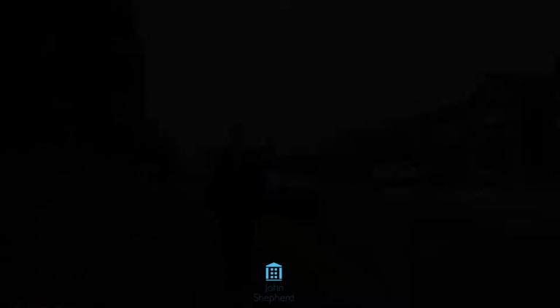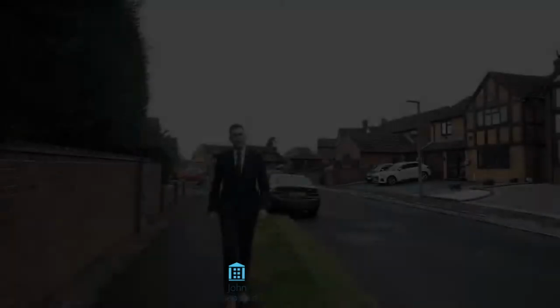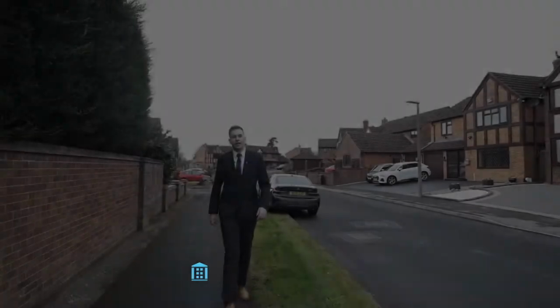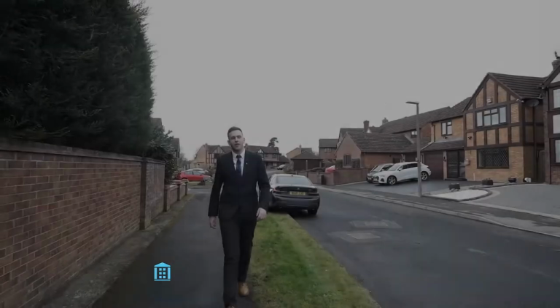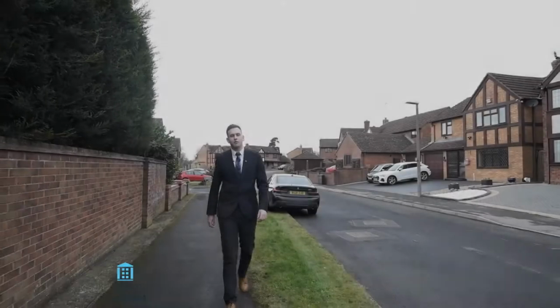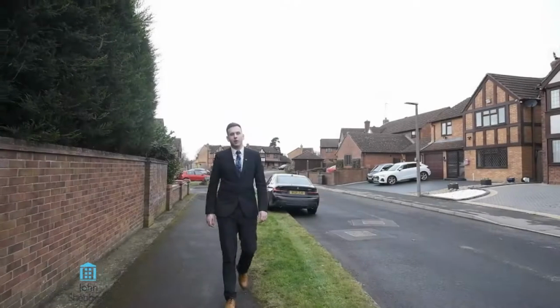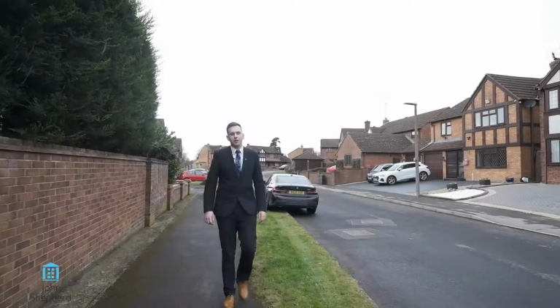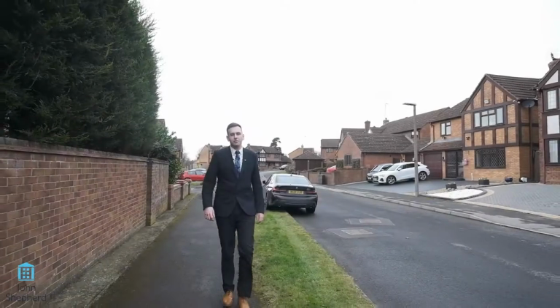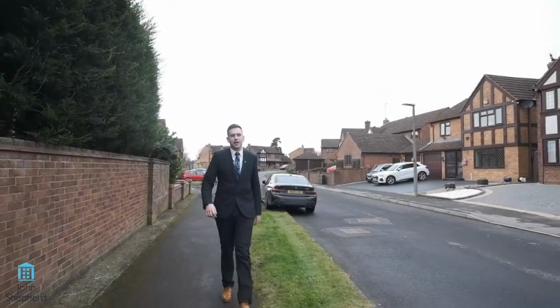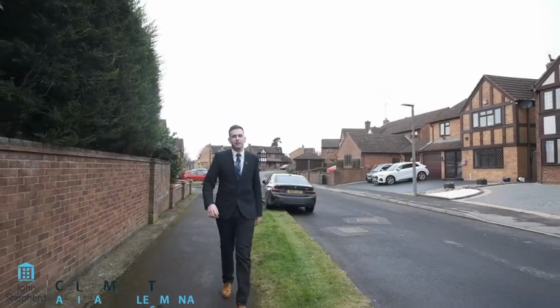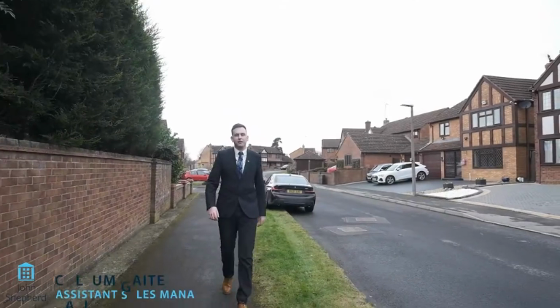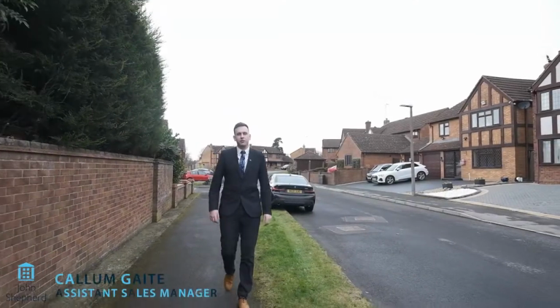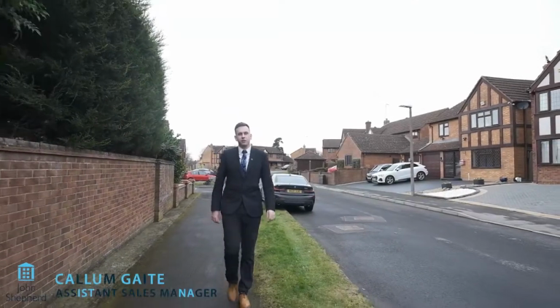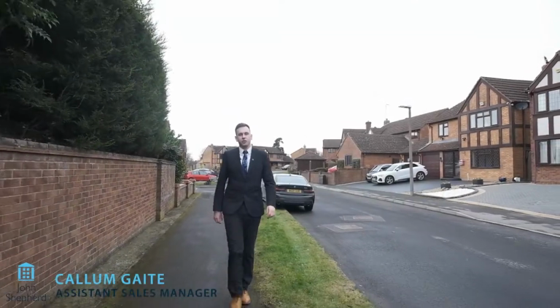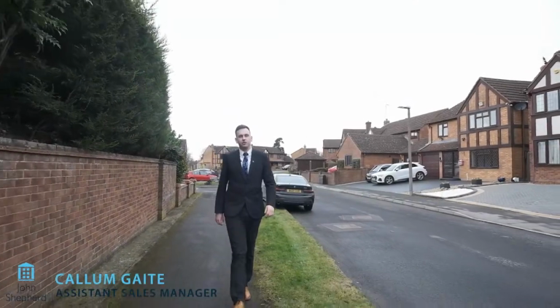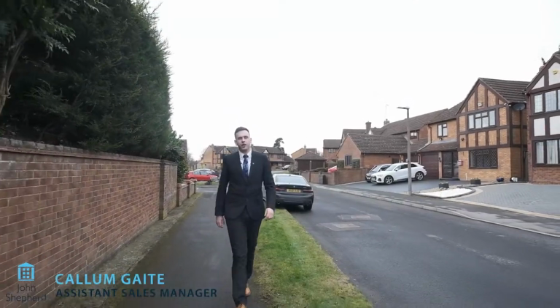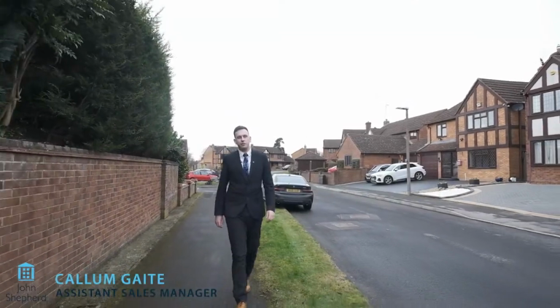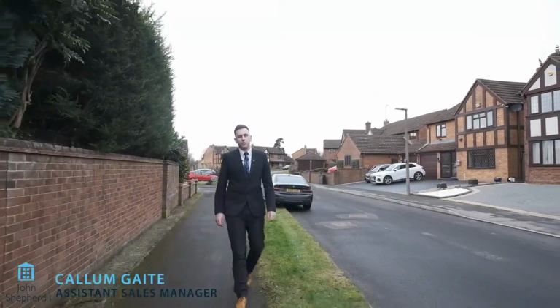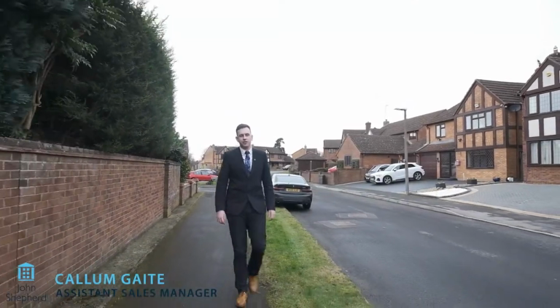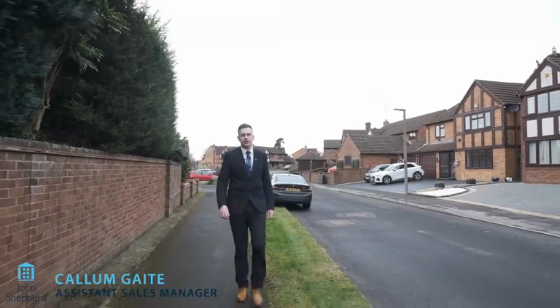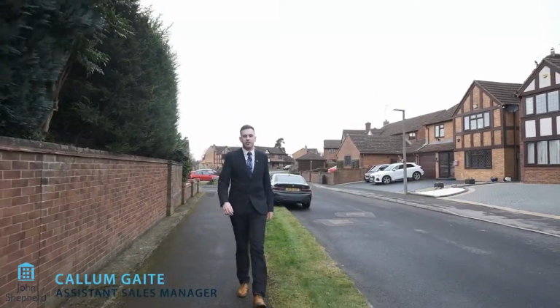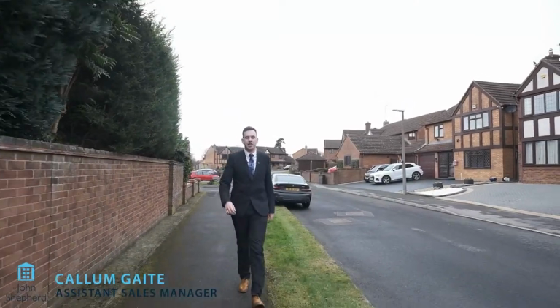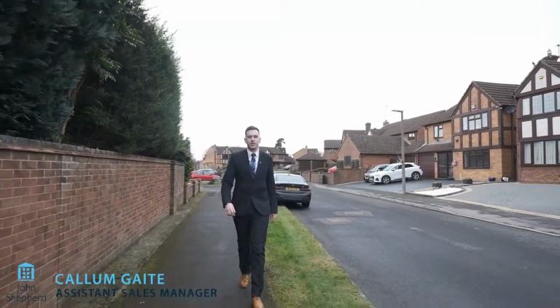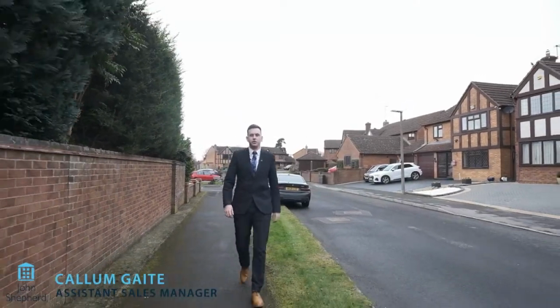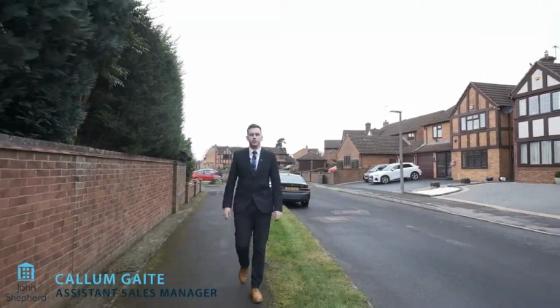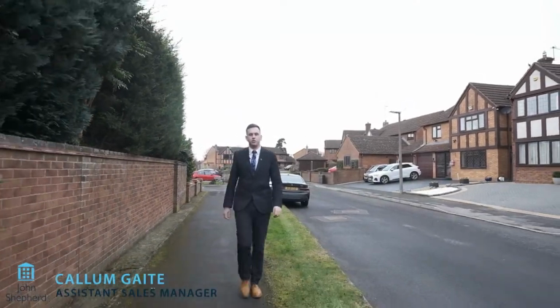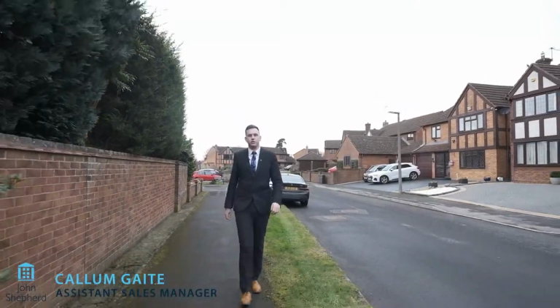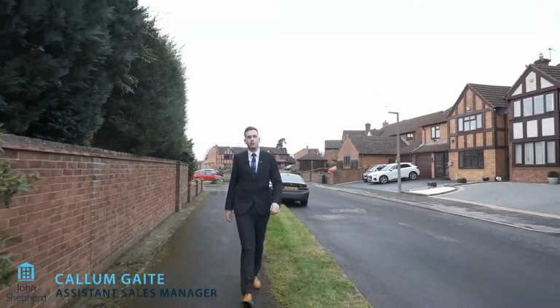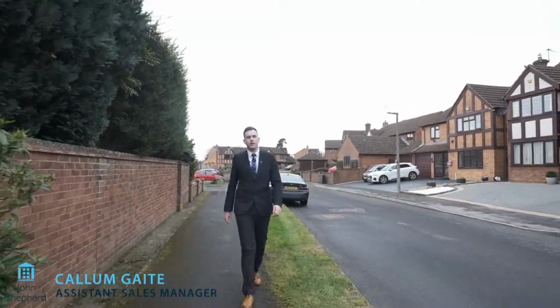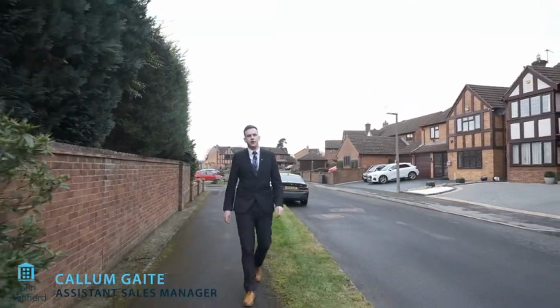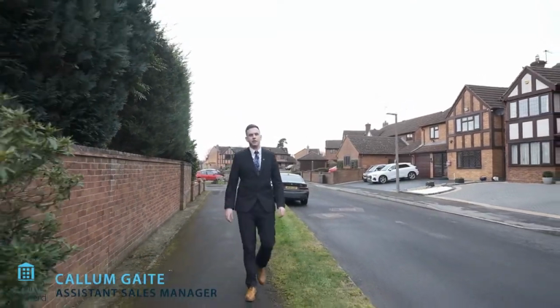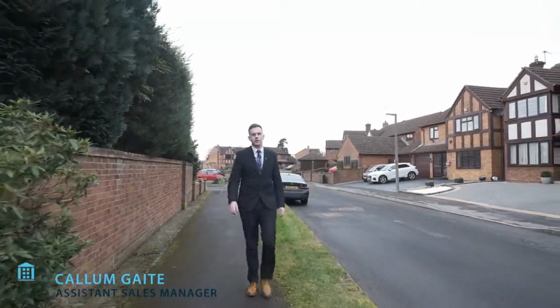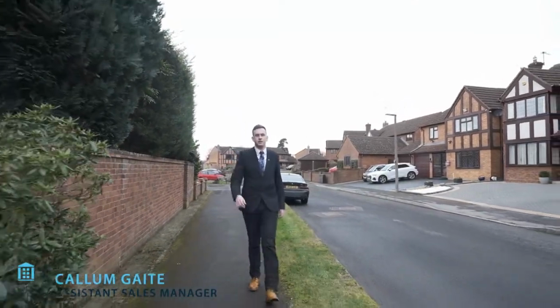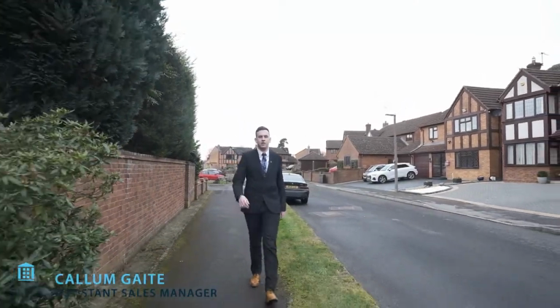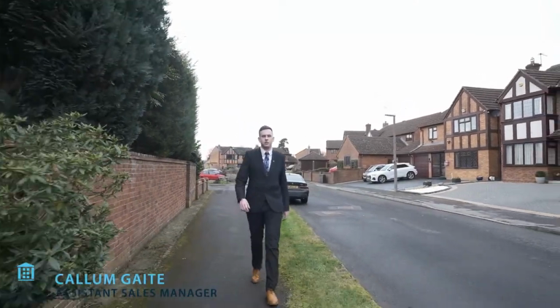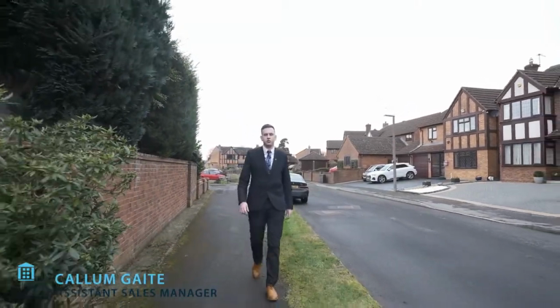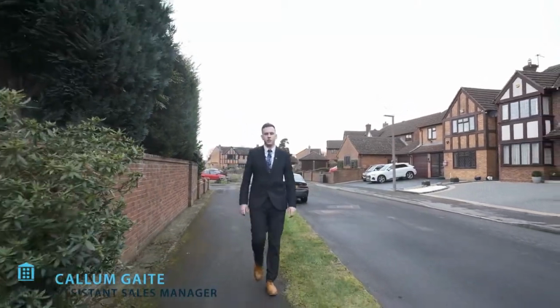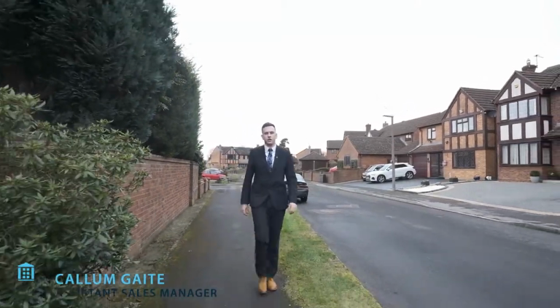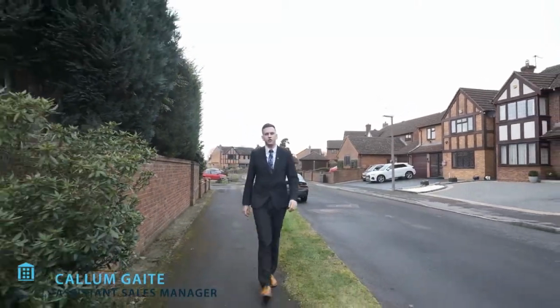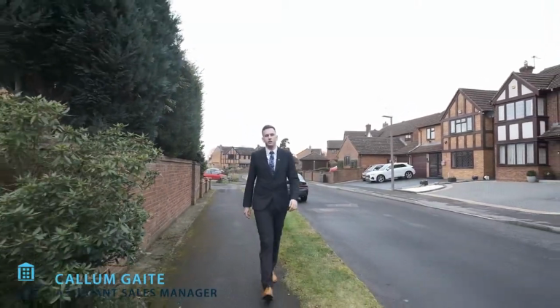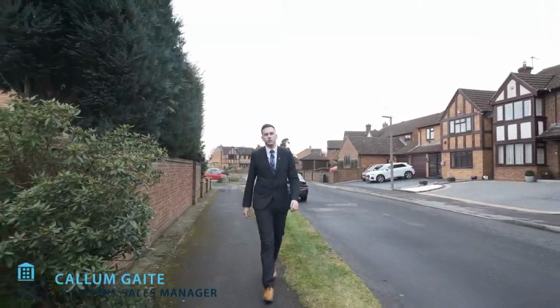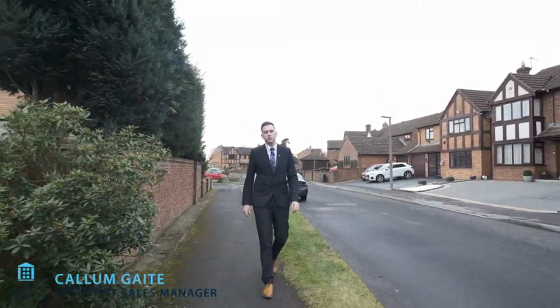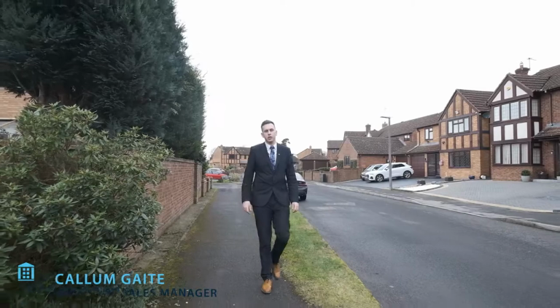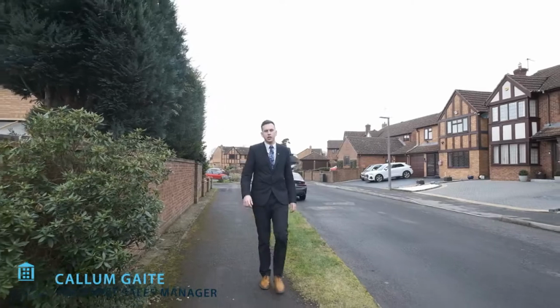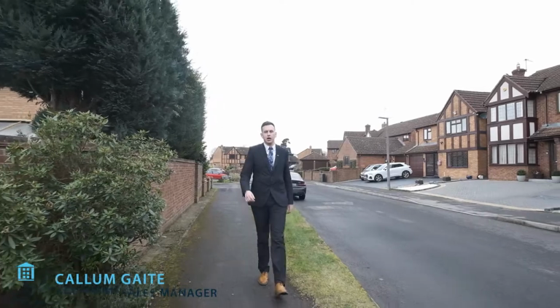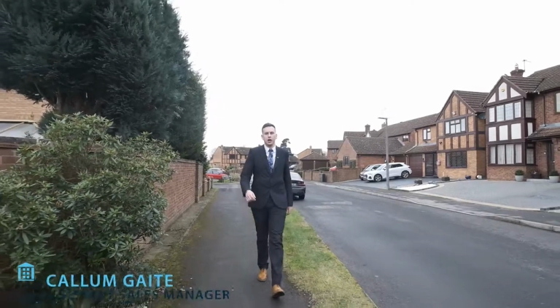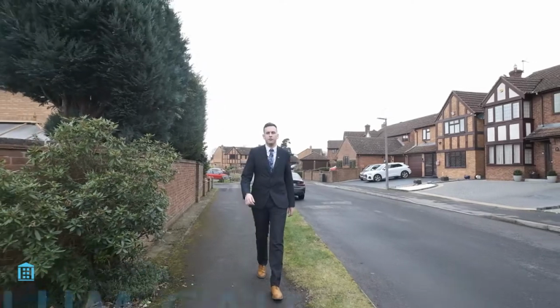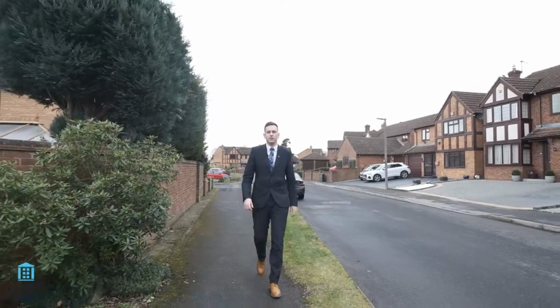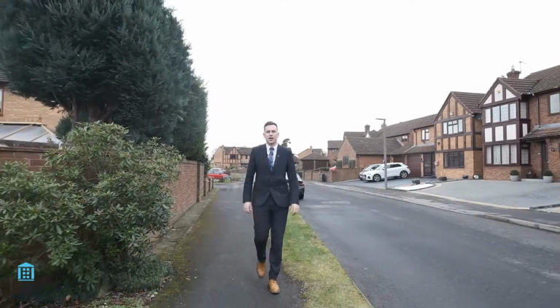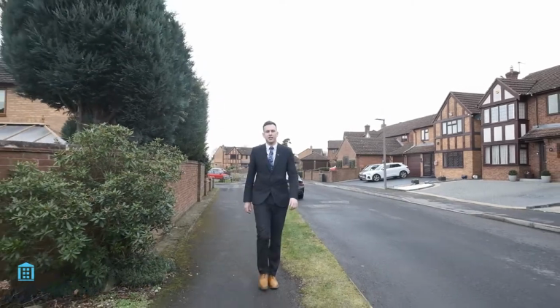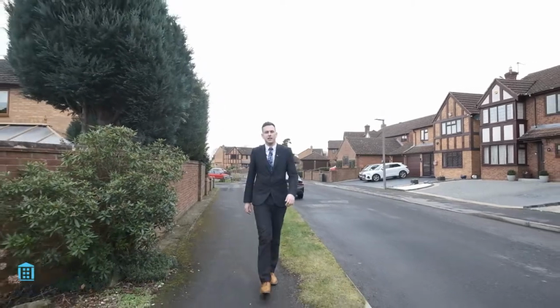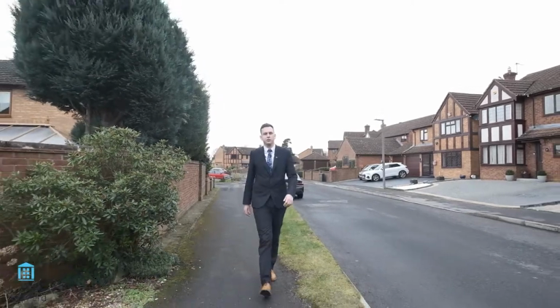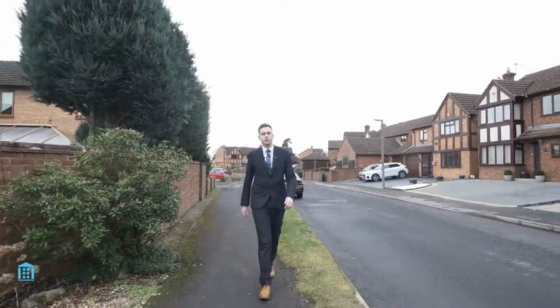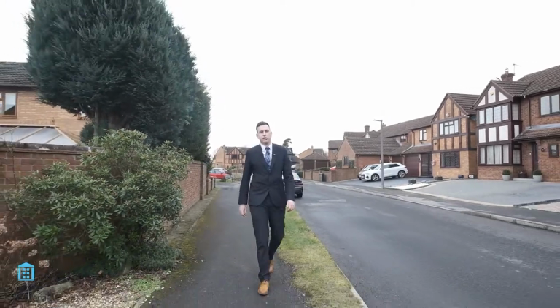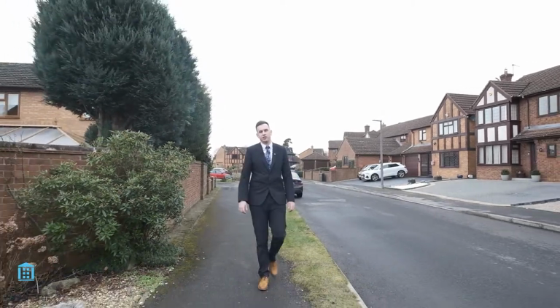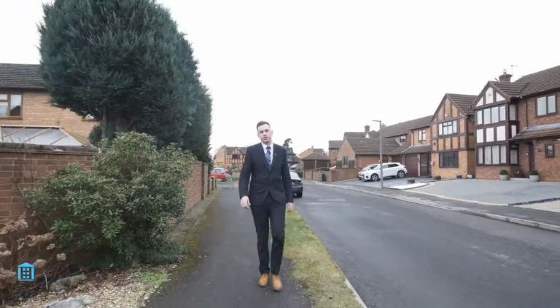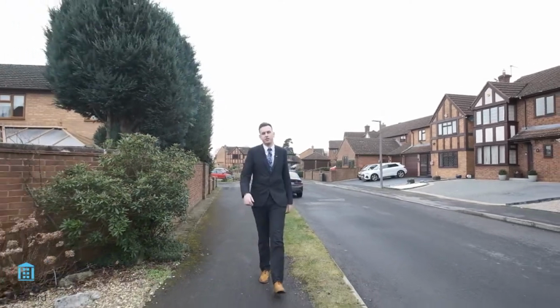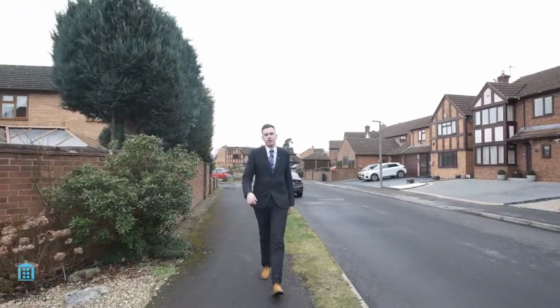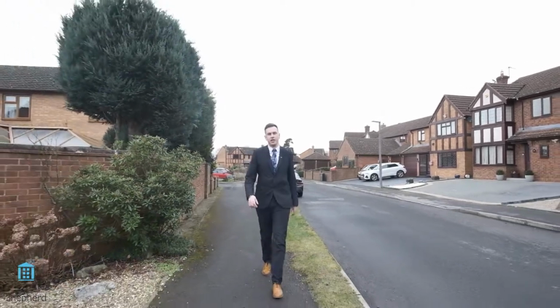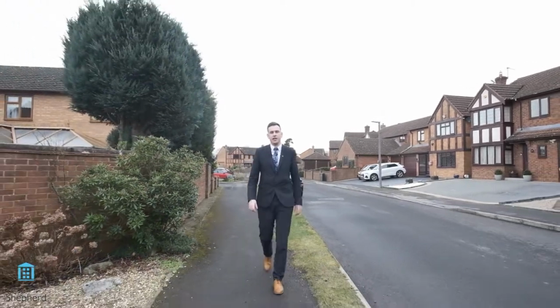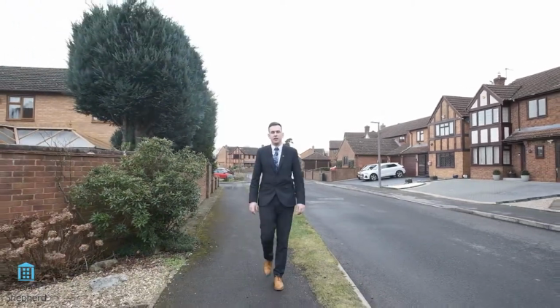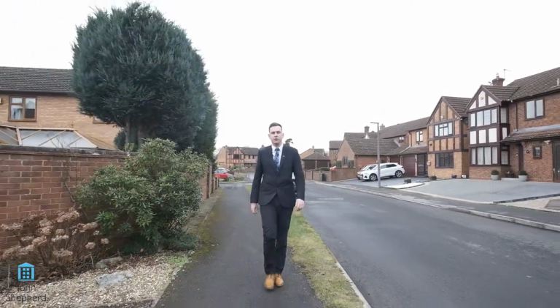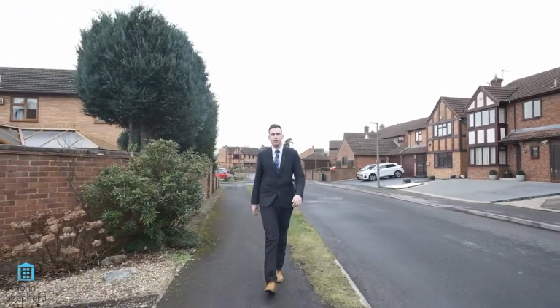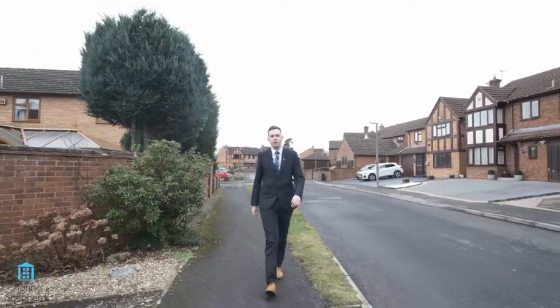Hello, my name's Callum from John Sheppard. Today you're joining me on this virtual video tour of Sand Hills Crescent in Hillfield.